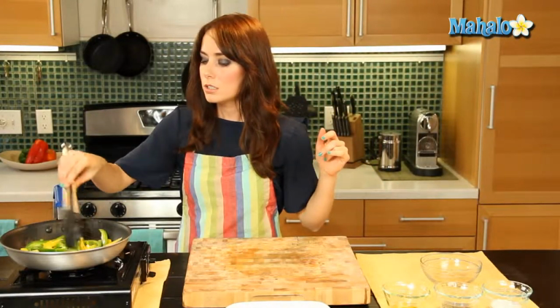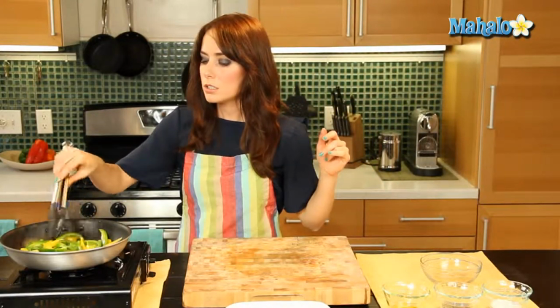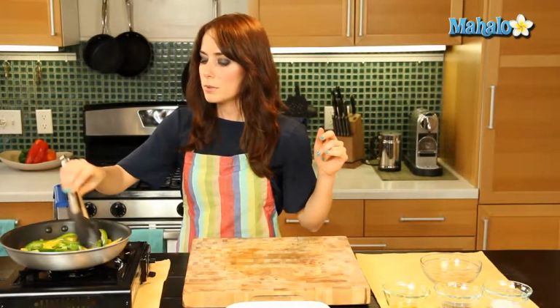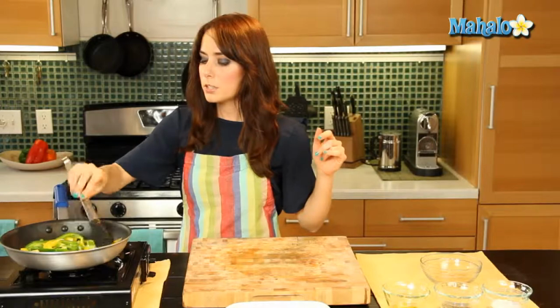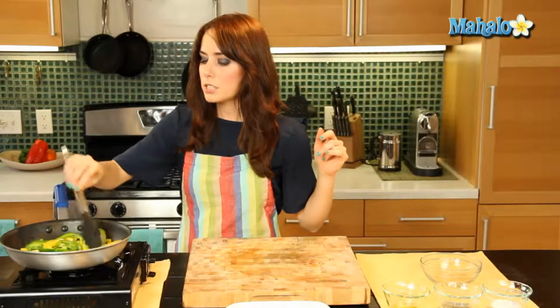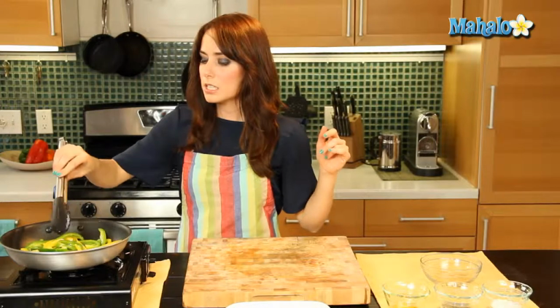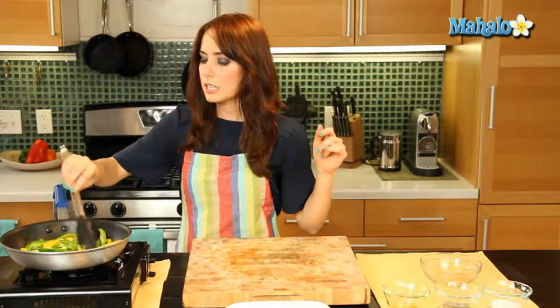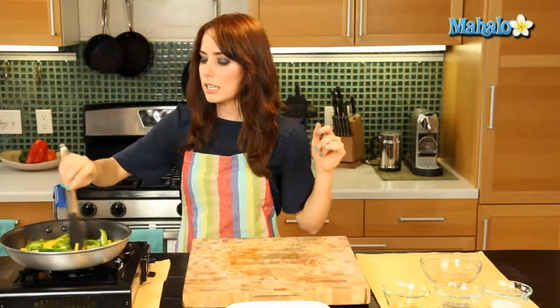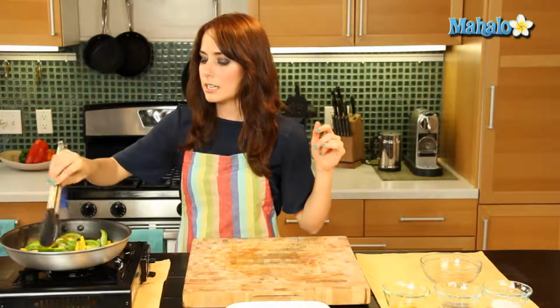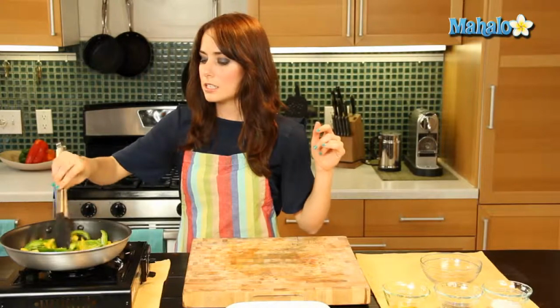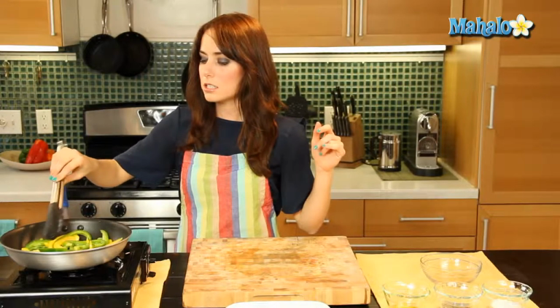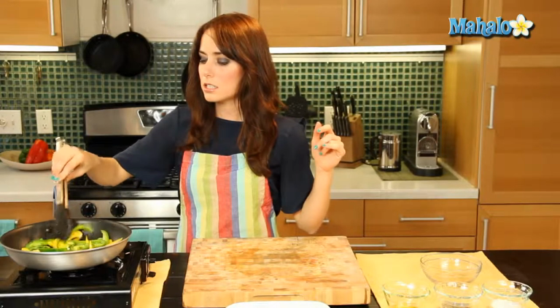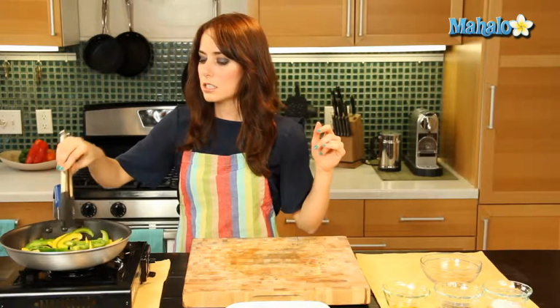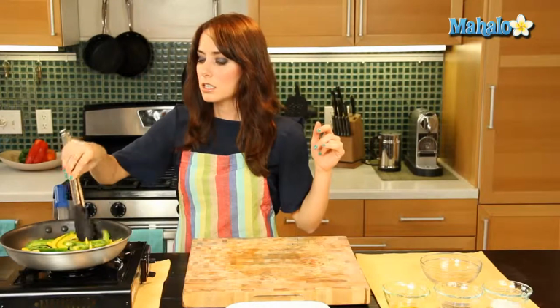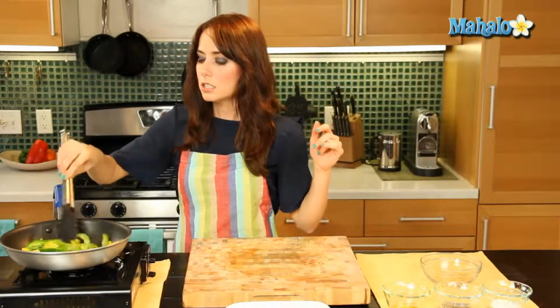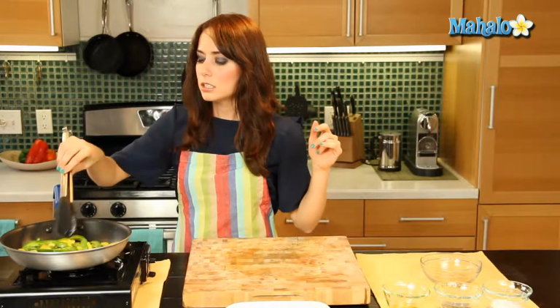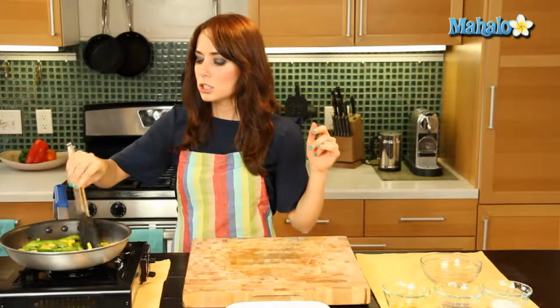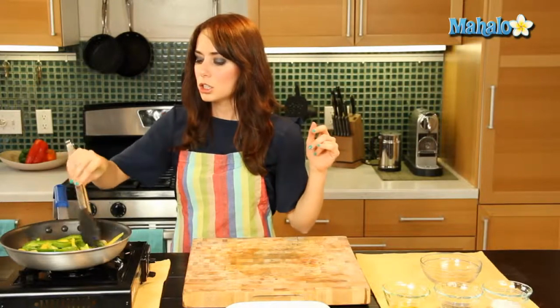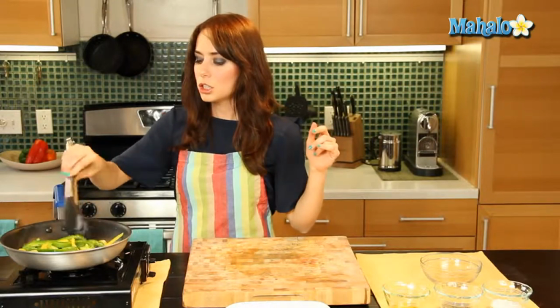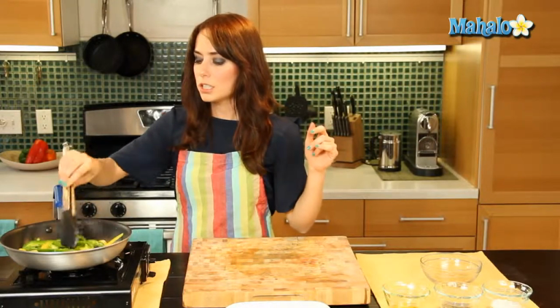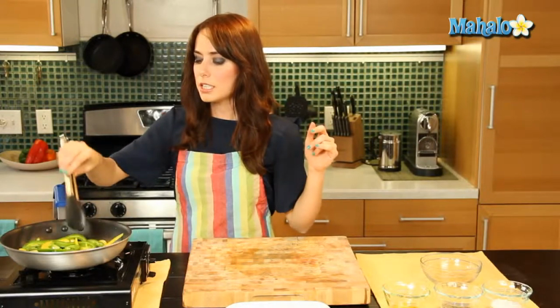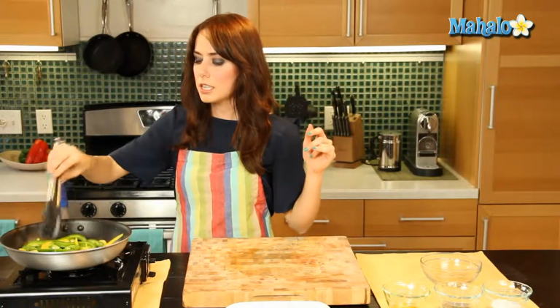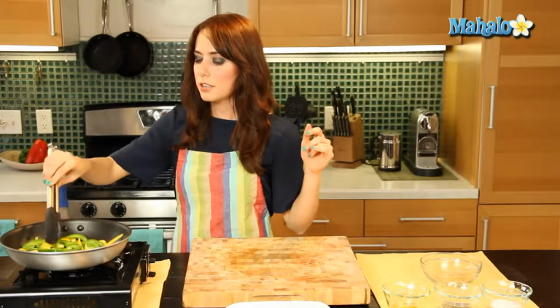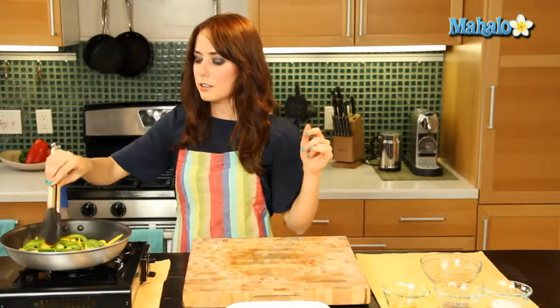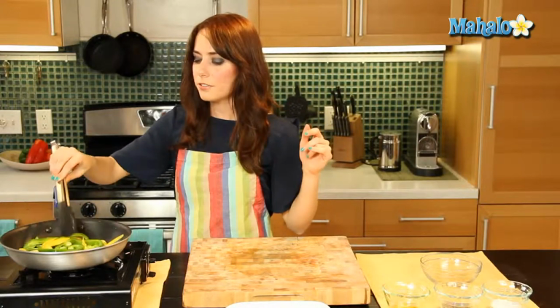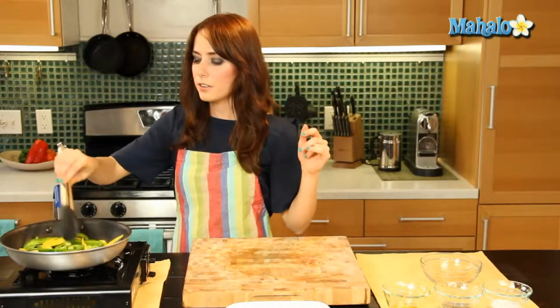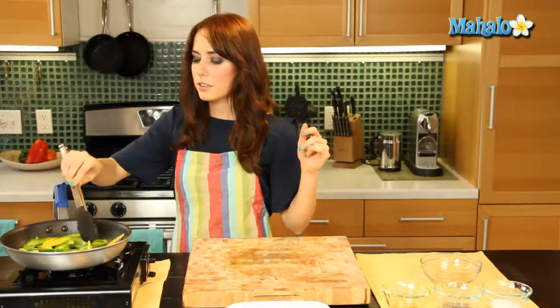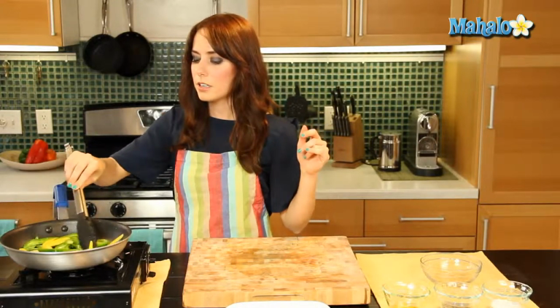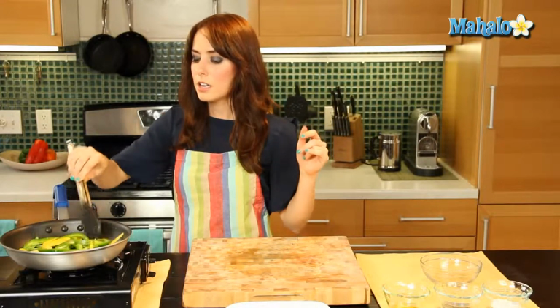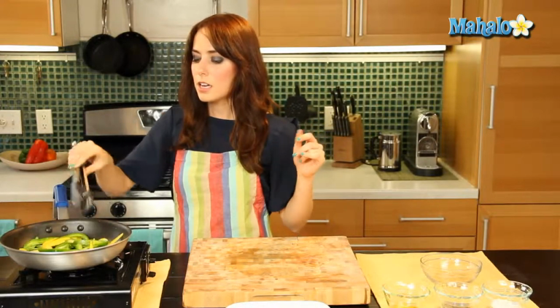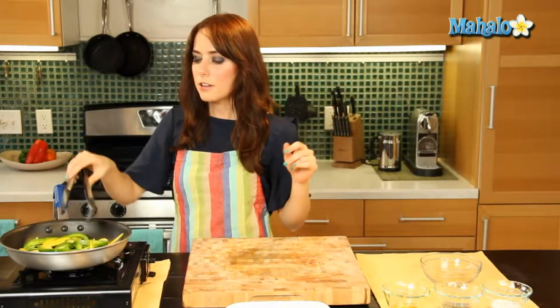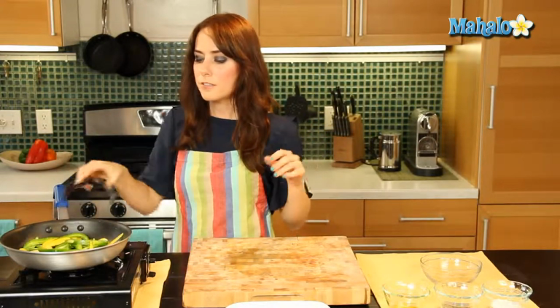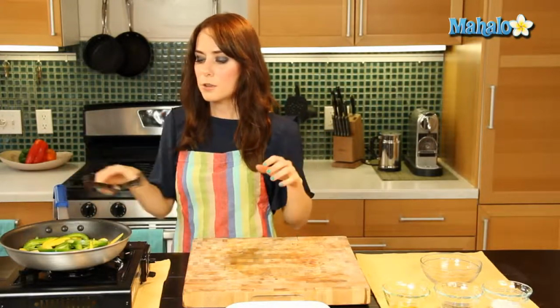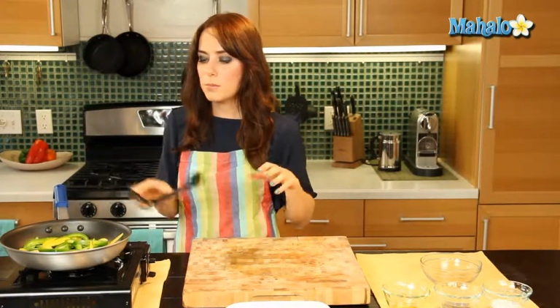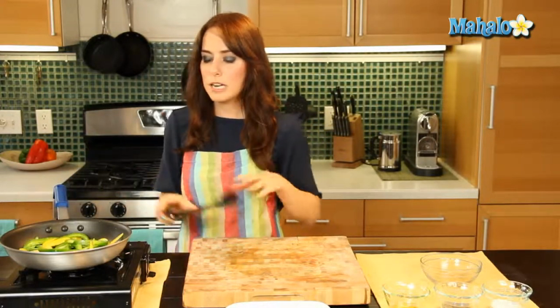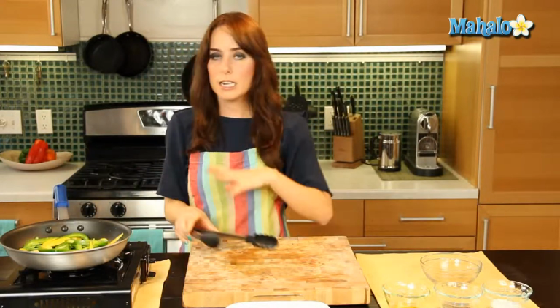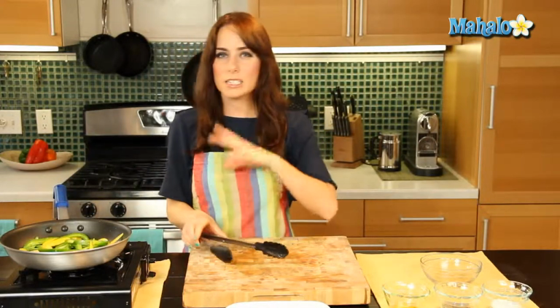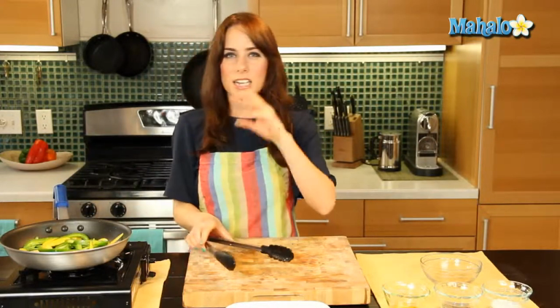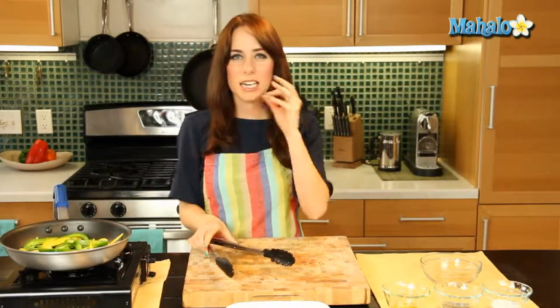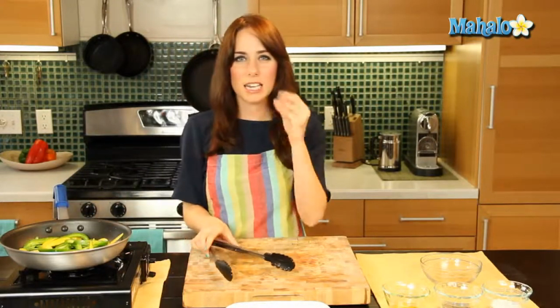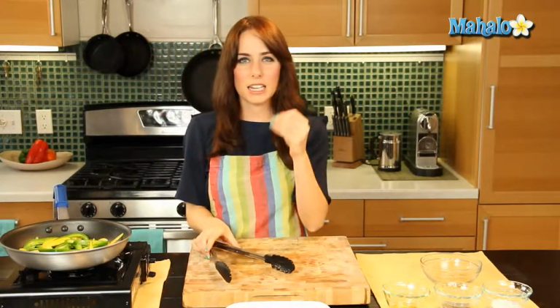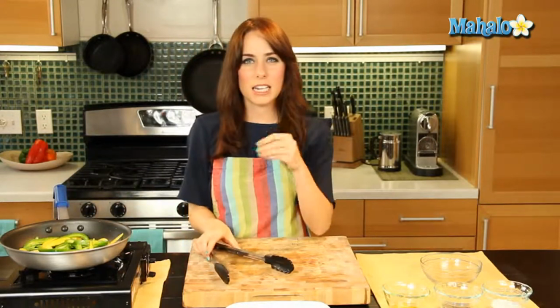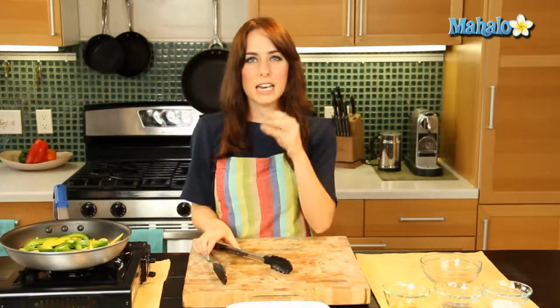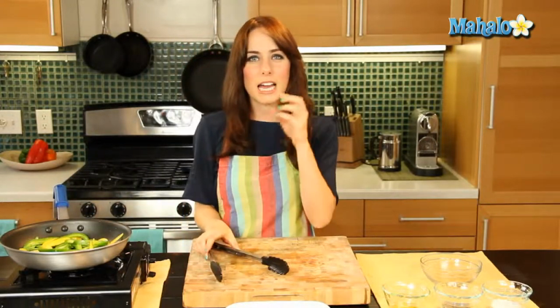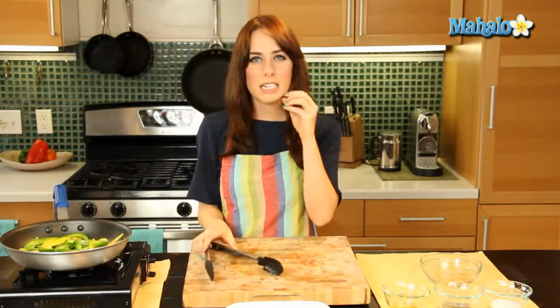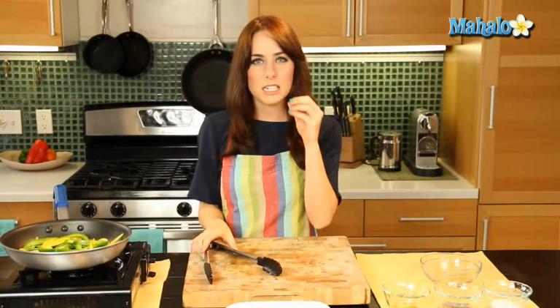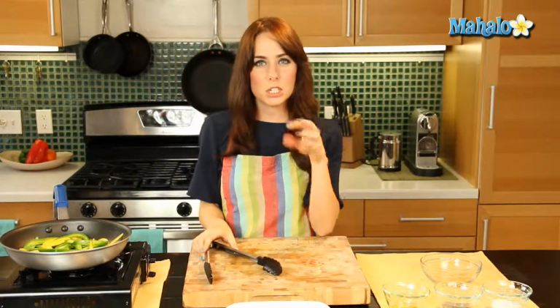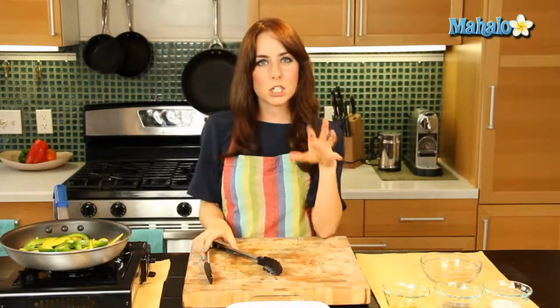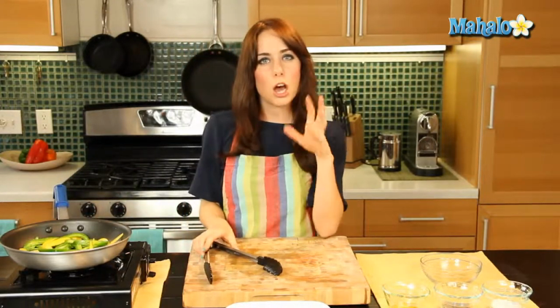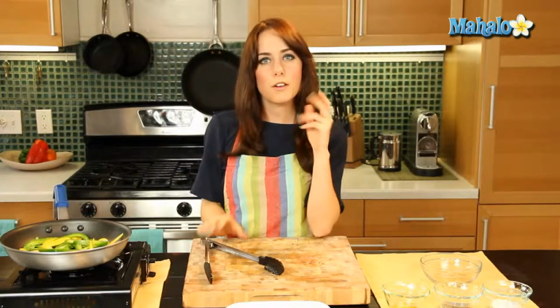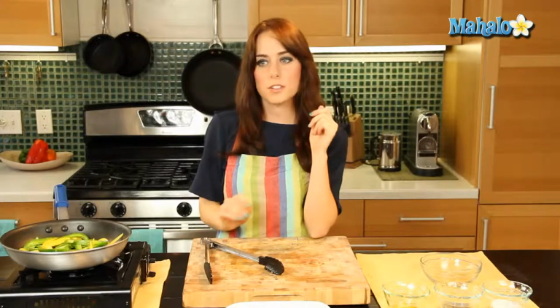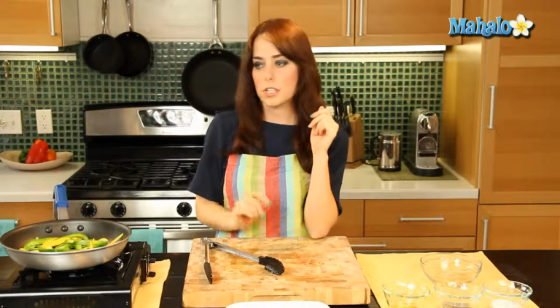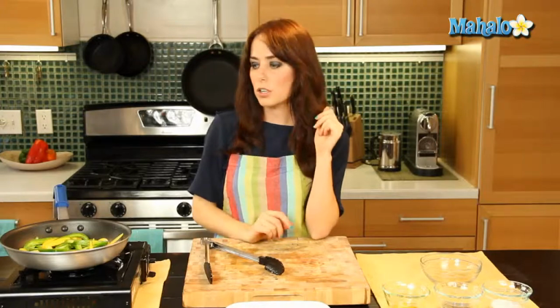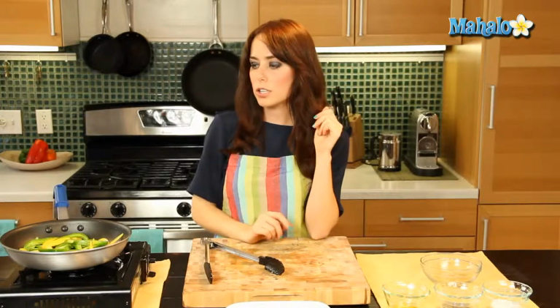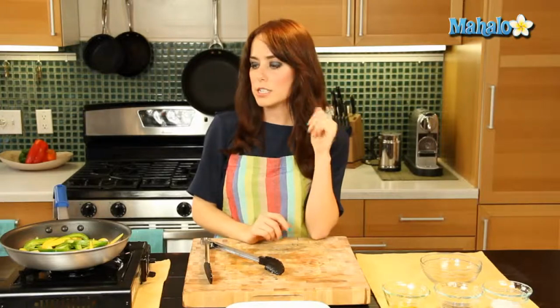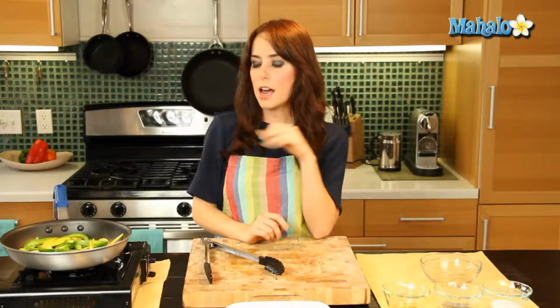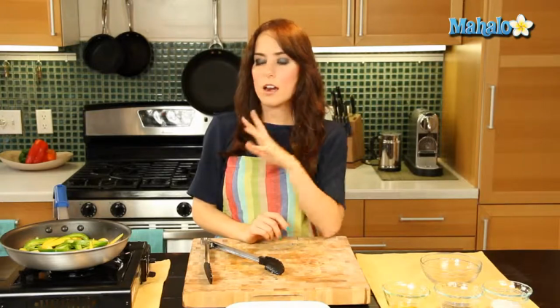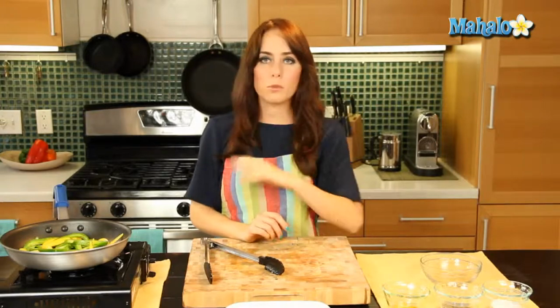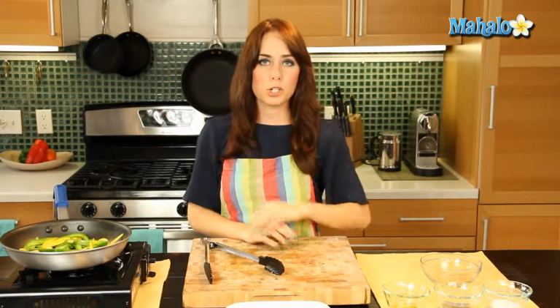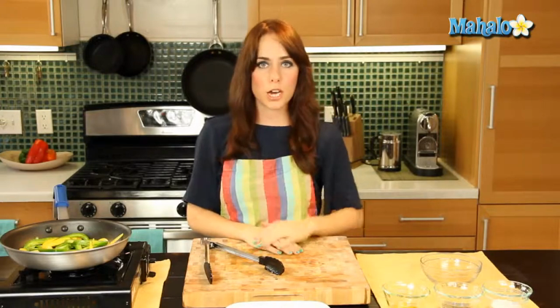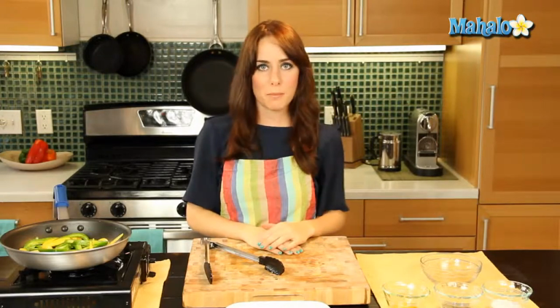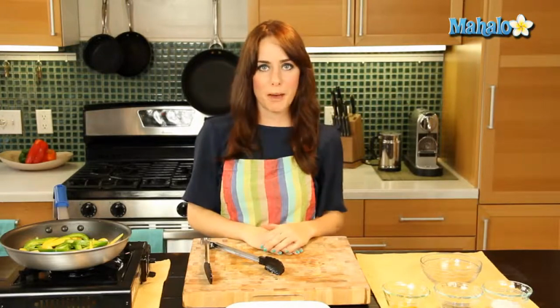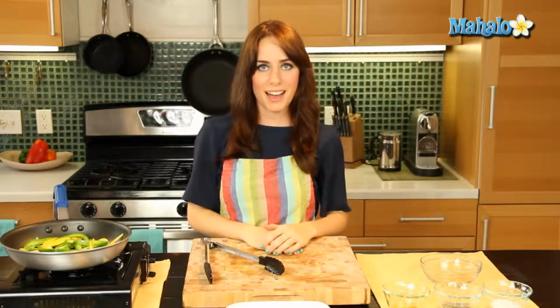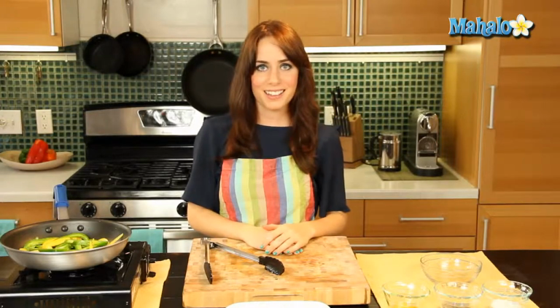So we are just going to let this cook in here for a few minutes, let it get nice and soft and cooked down, and we'll check back.